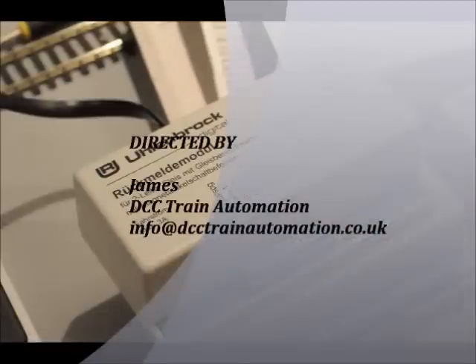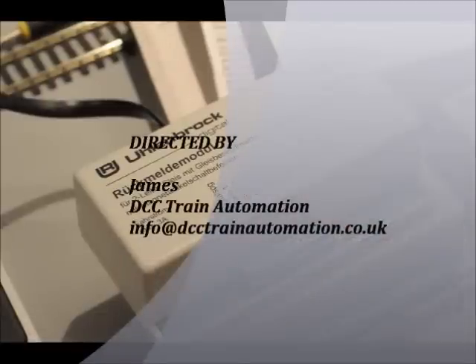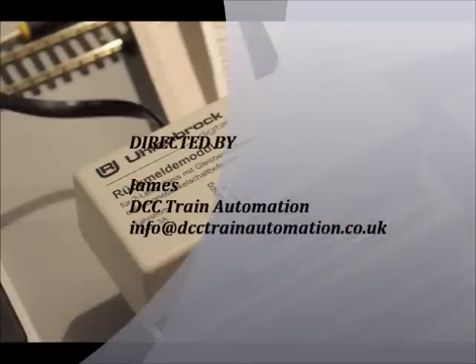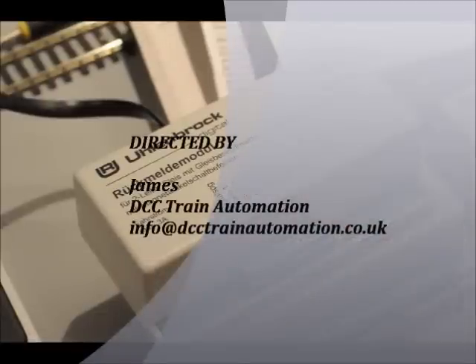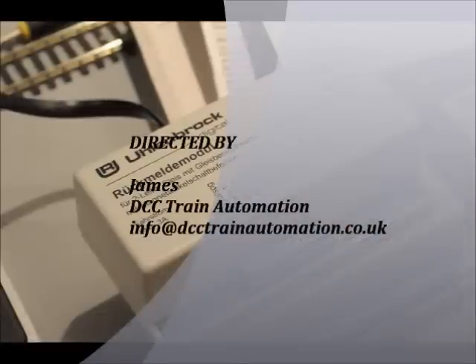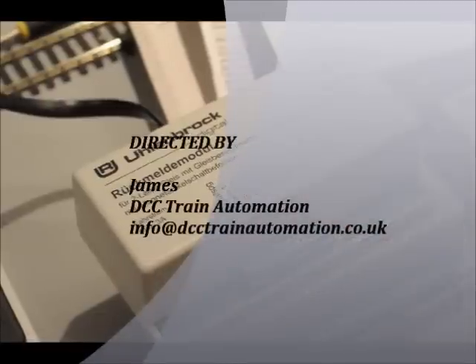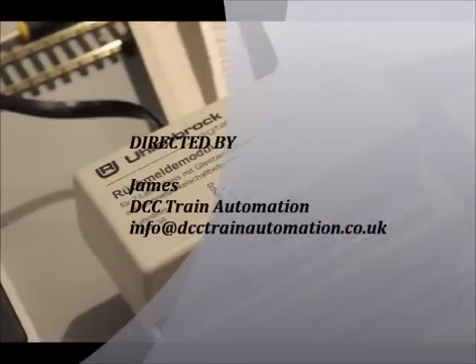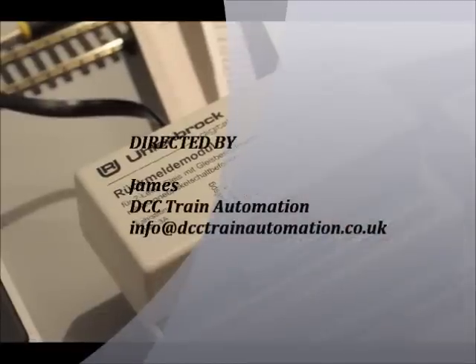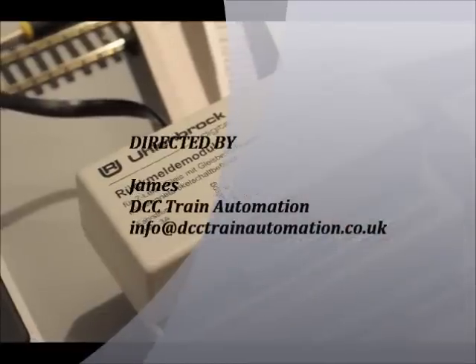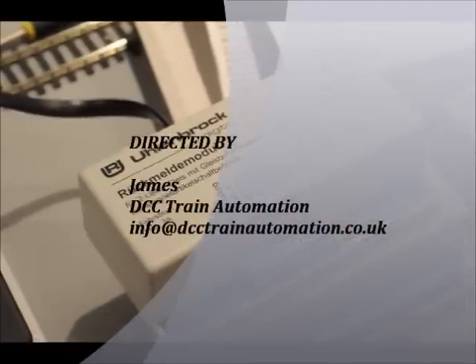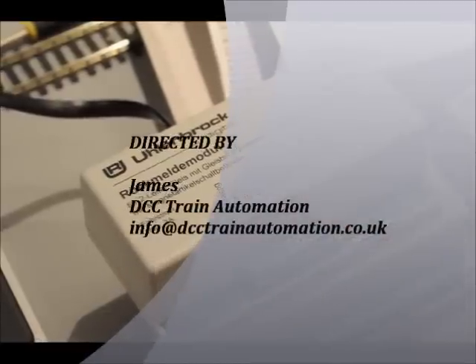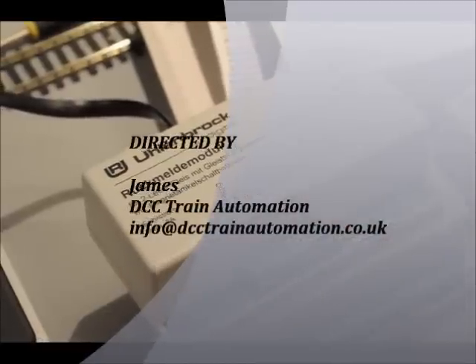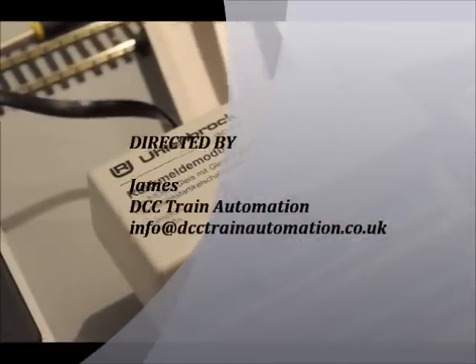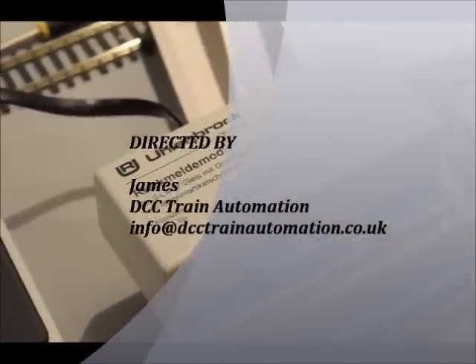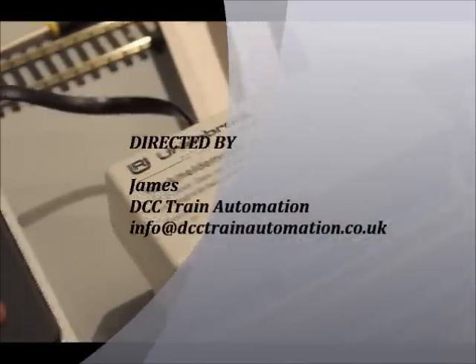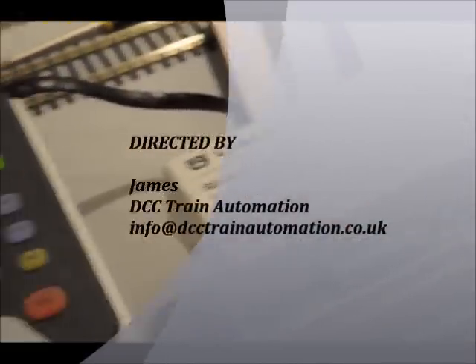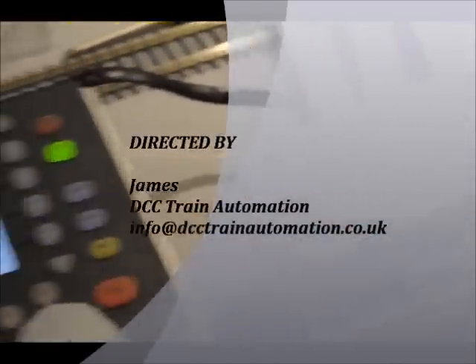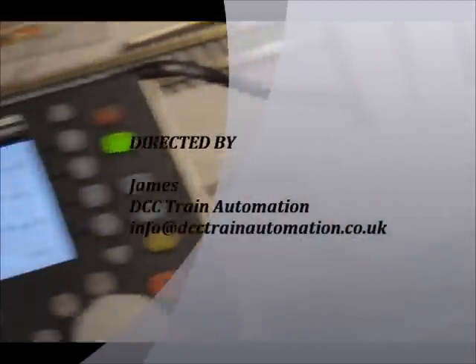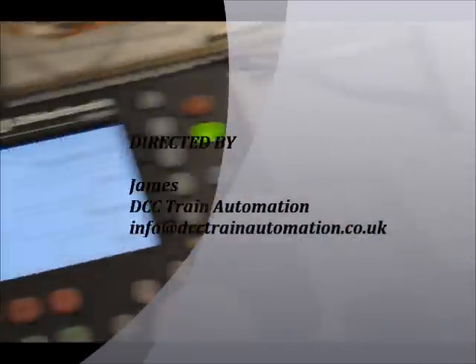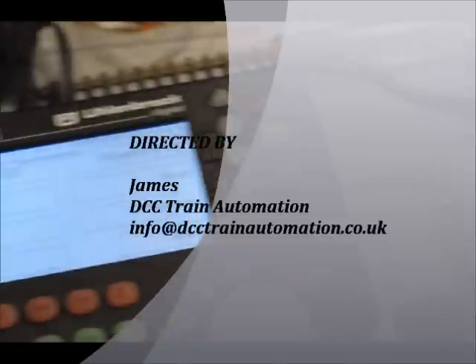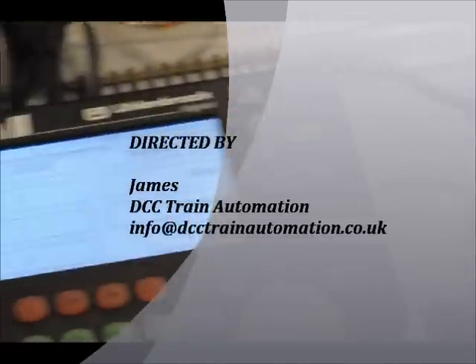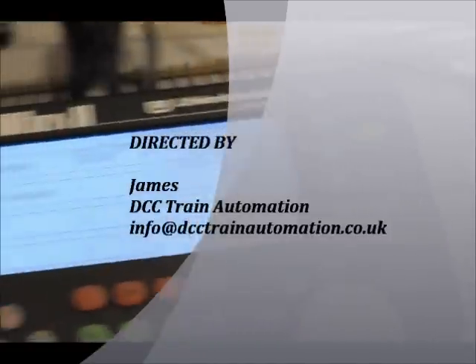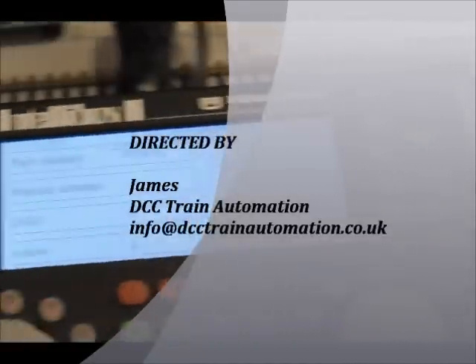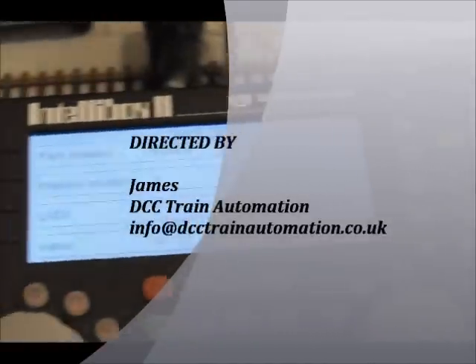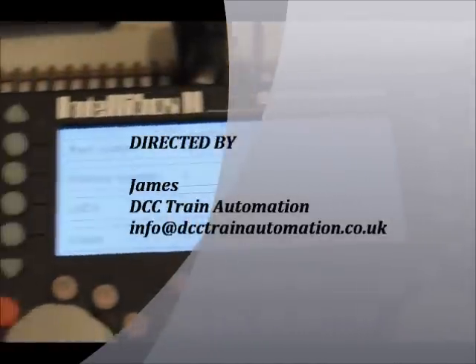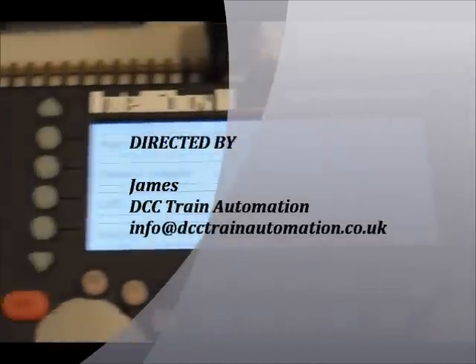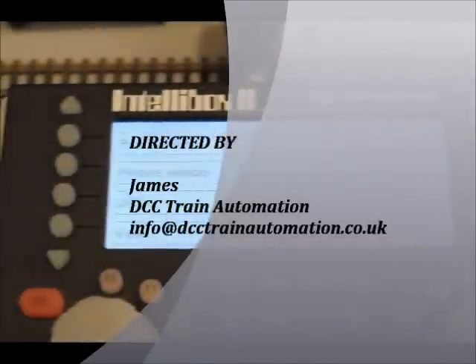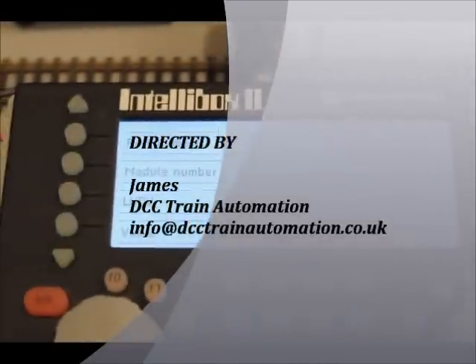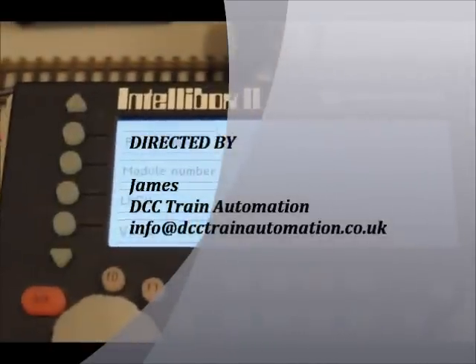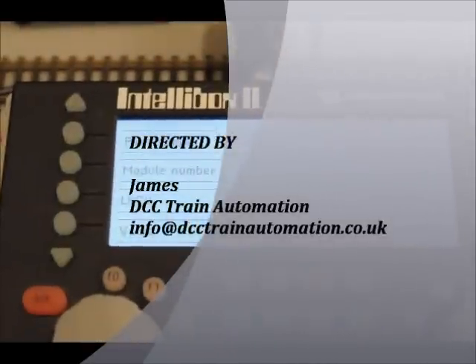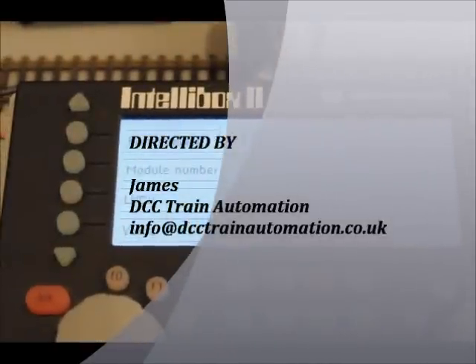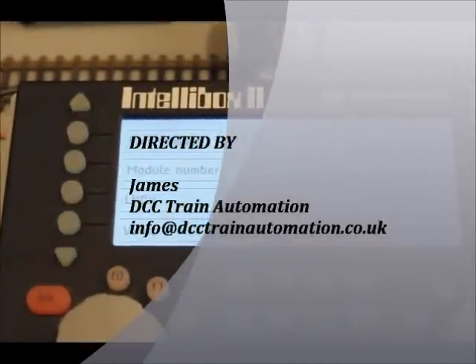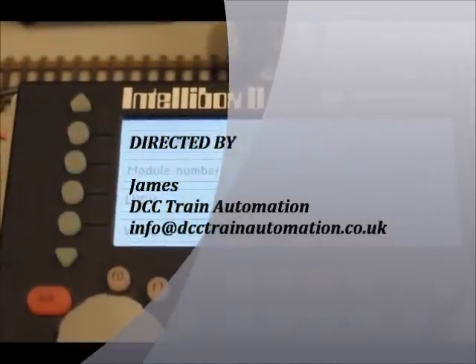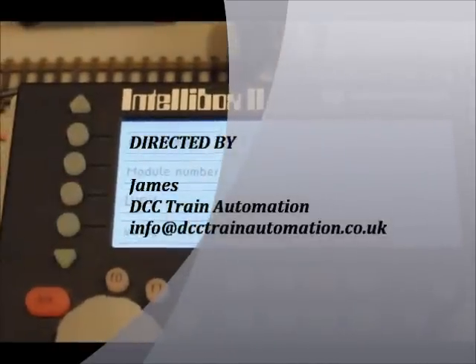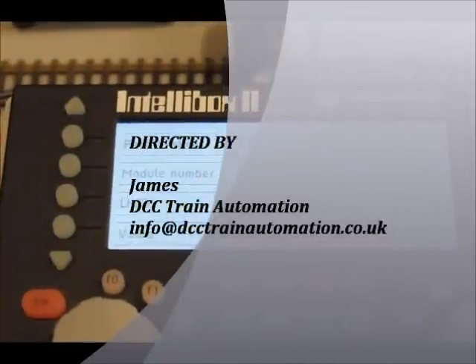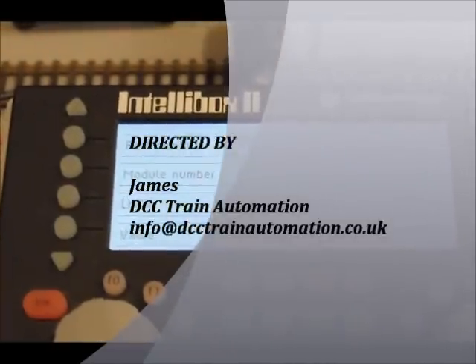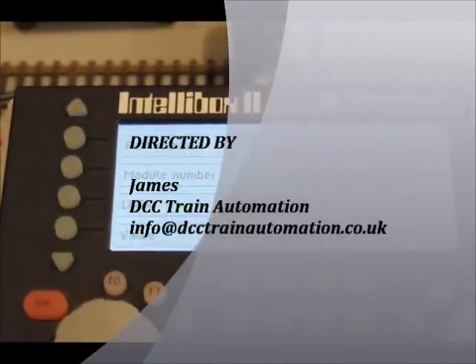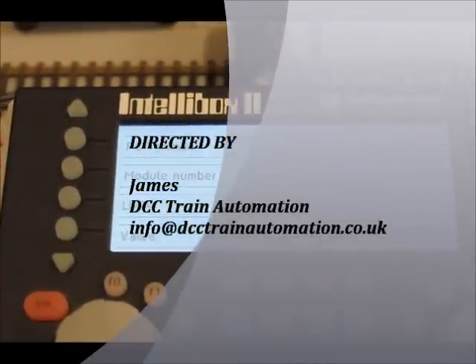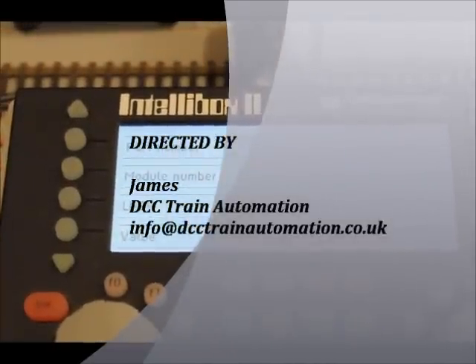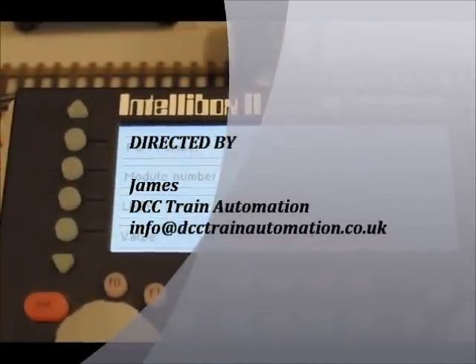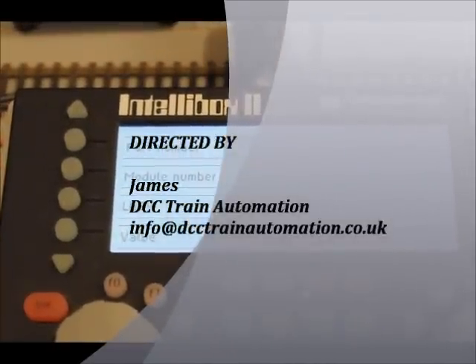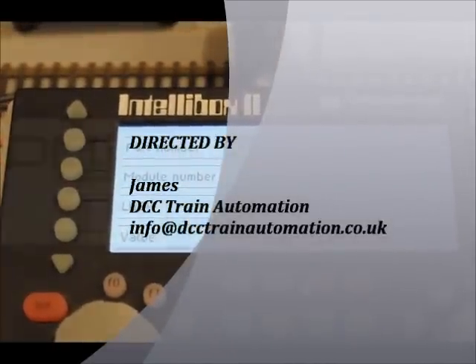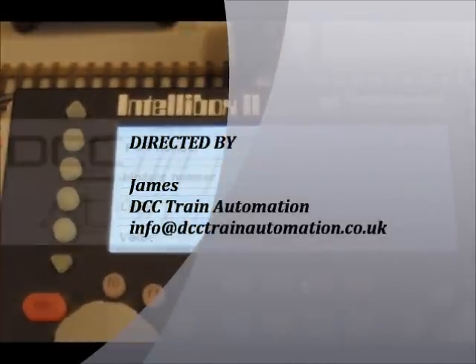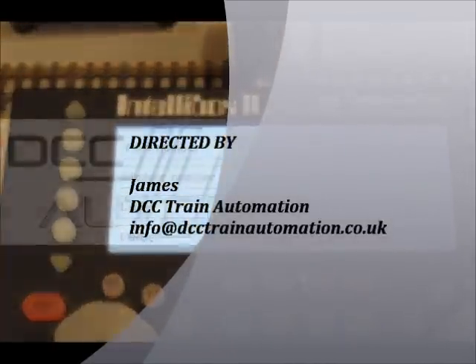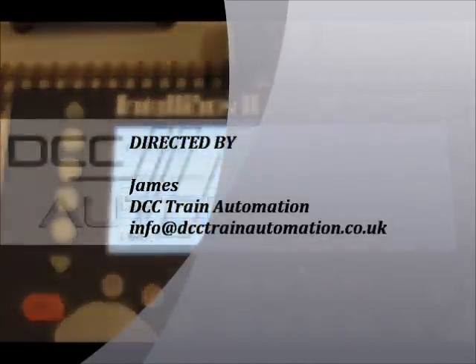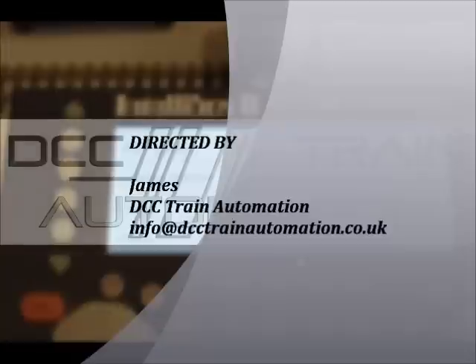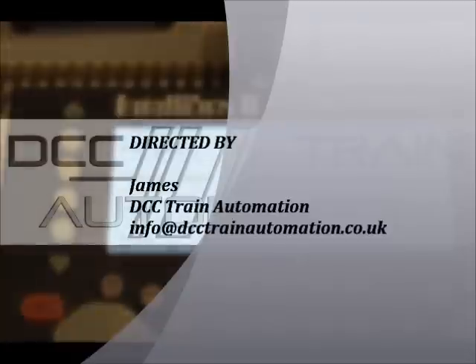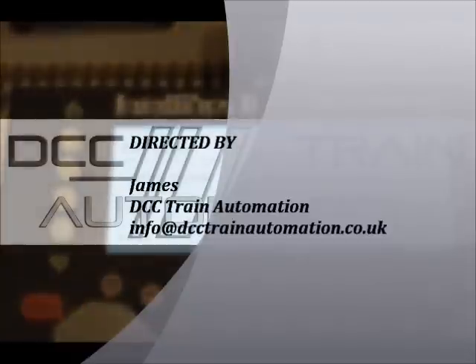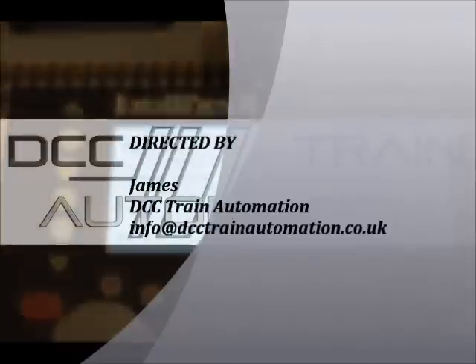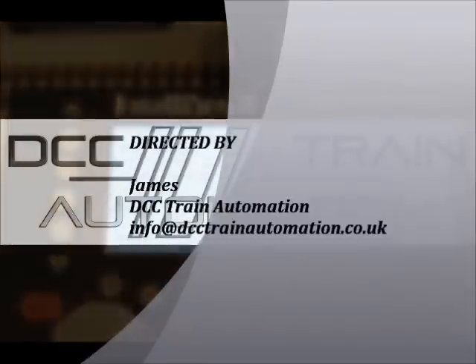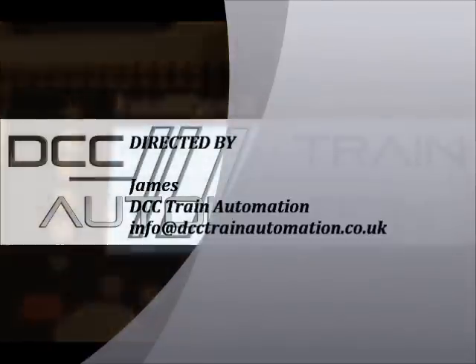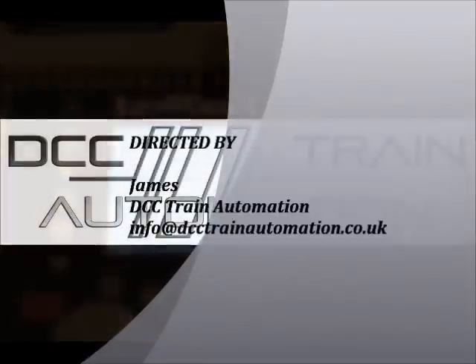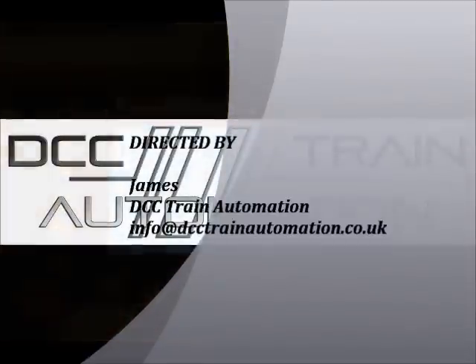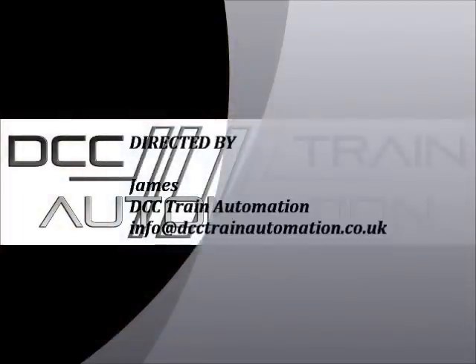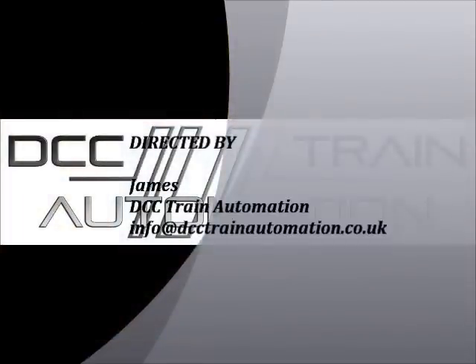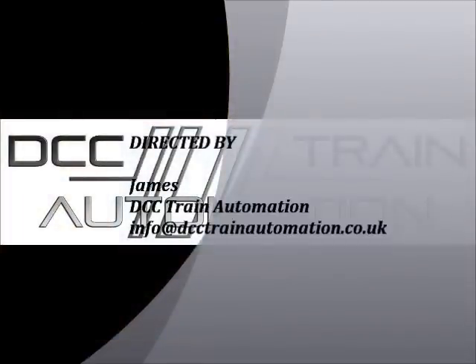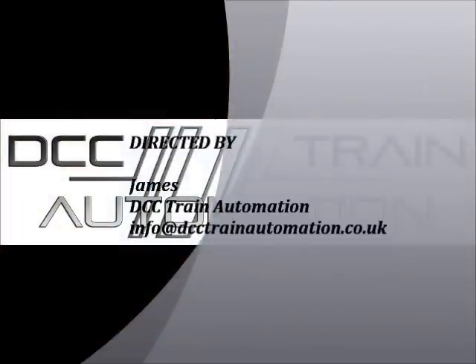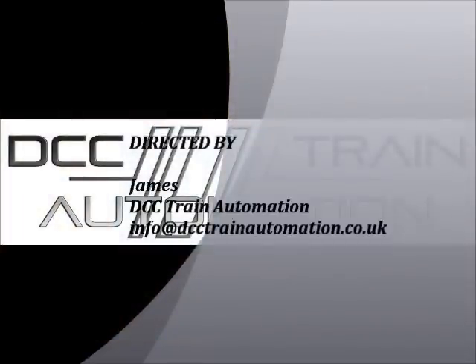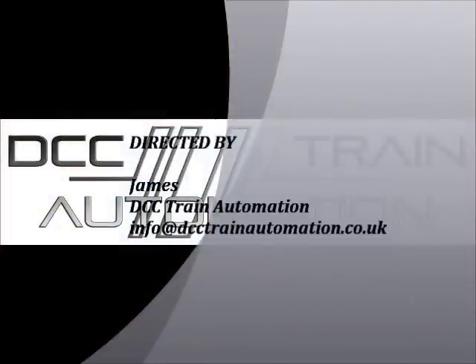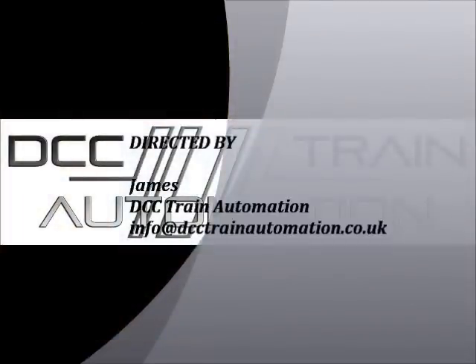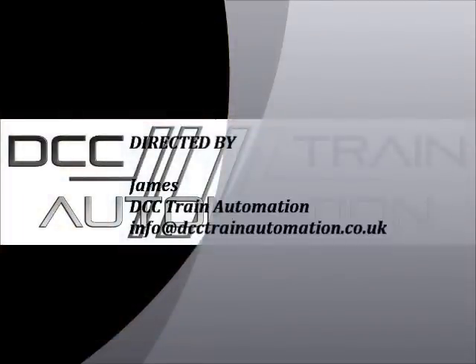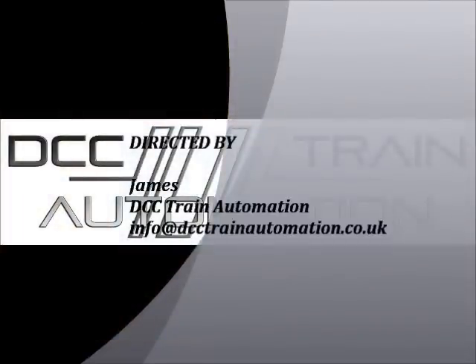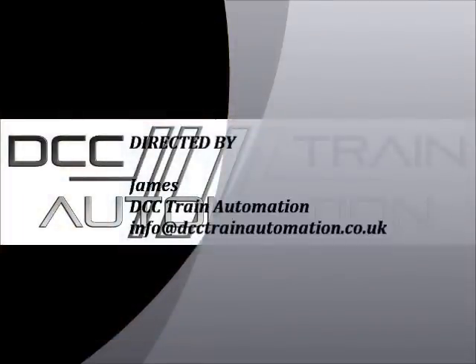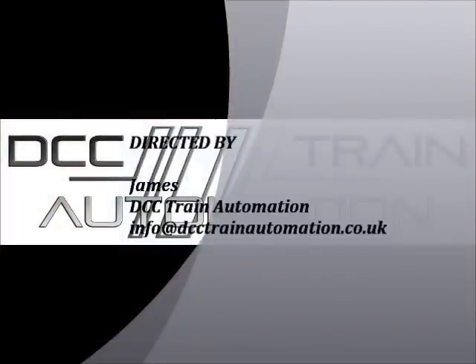I hope this has been helpful. Any questions, please email me or give us a call. Many thanks.